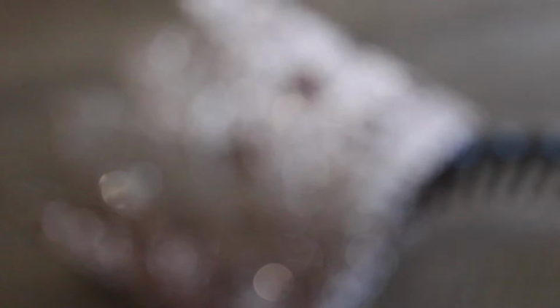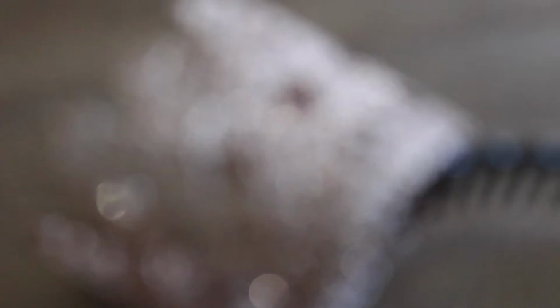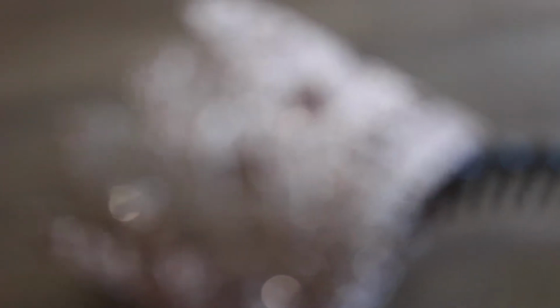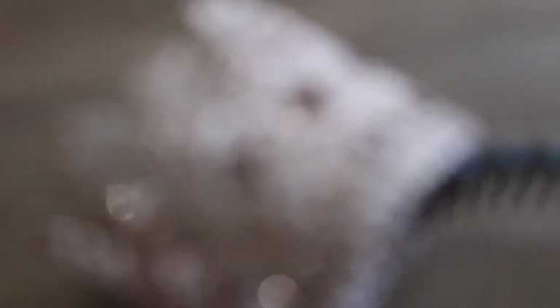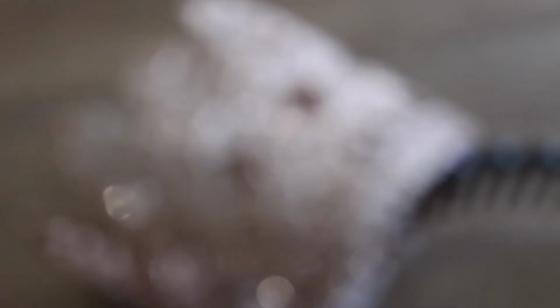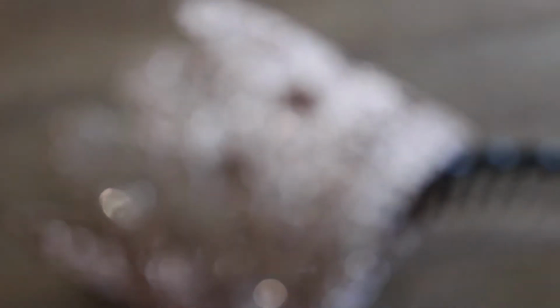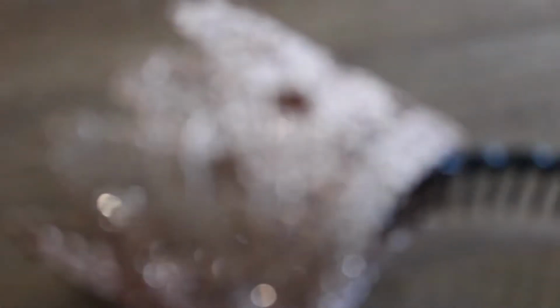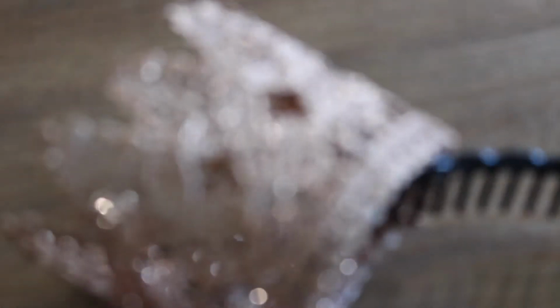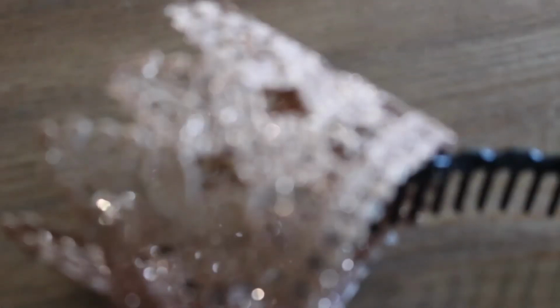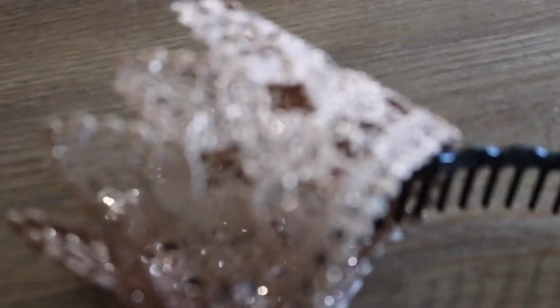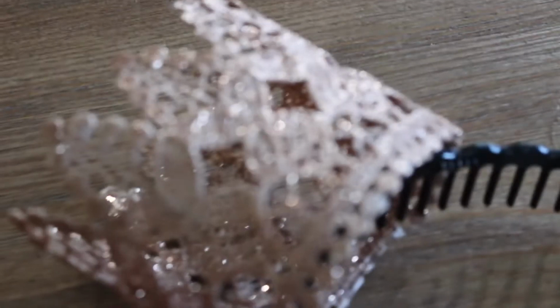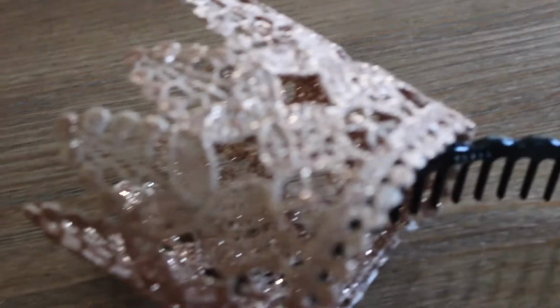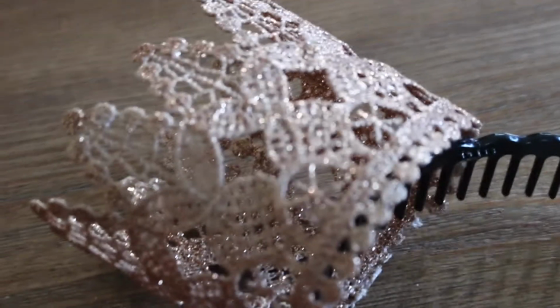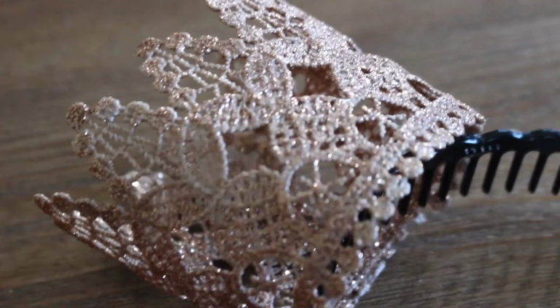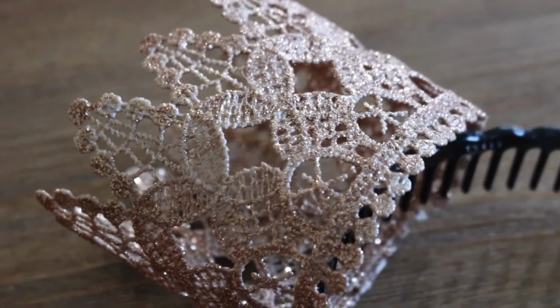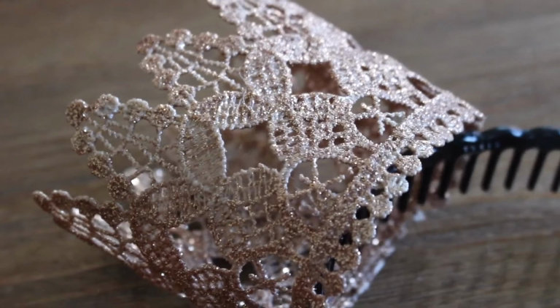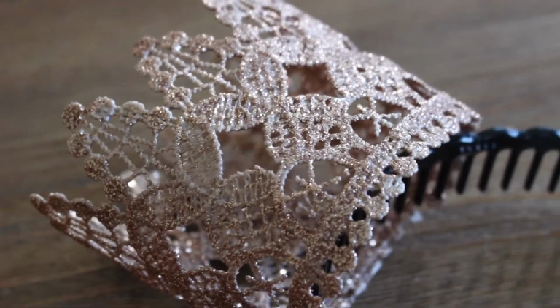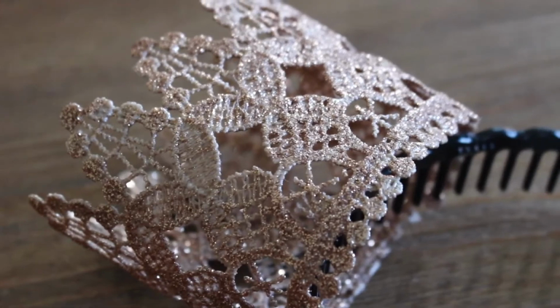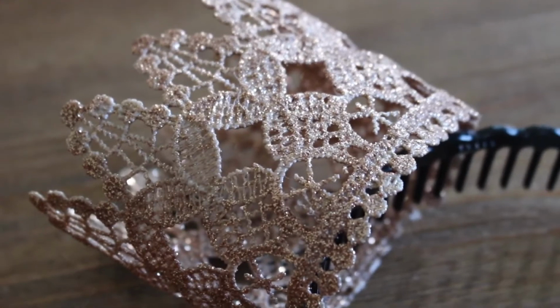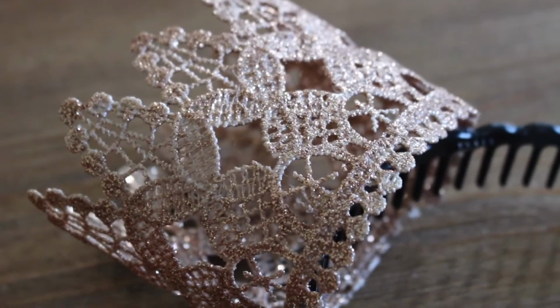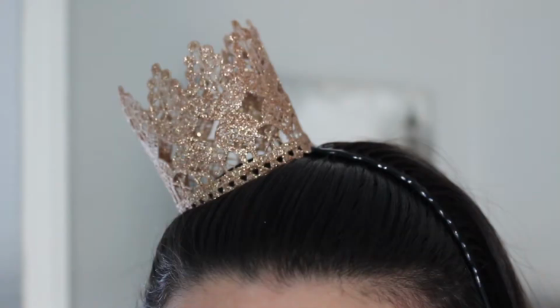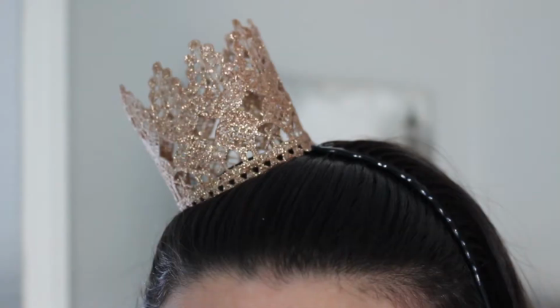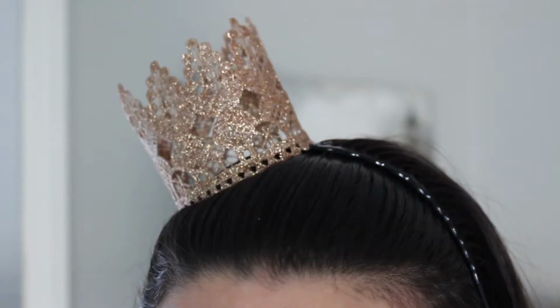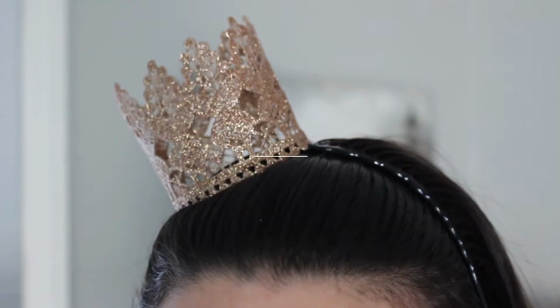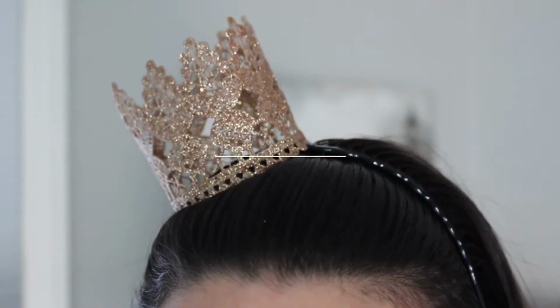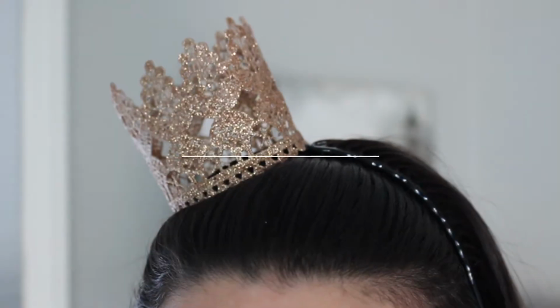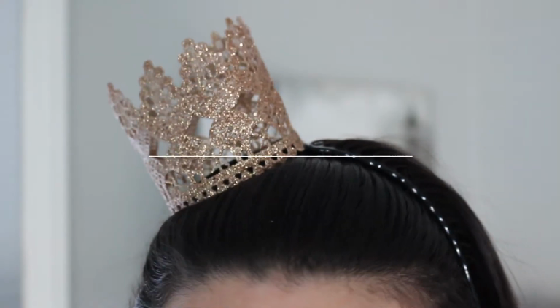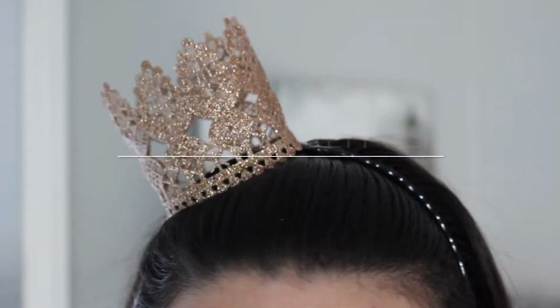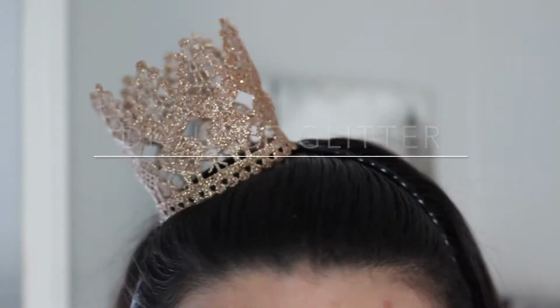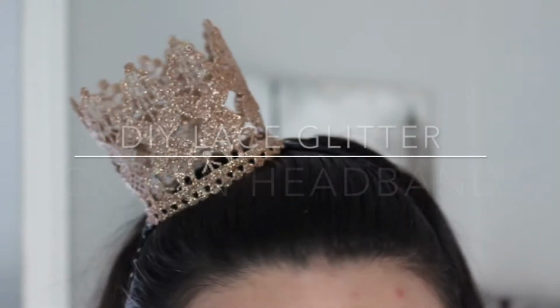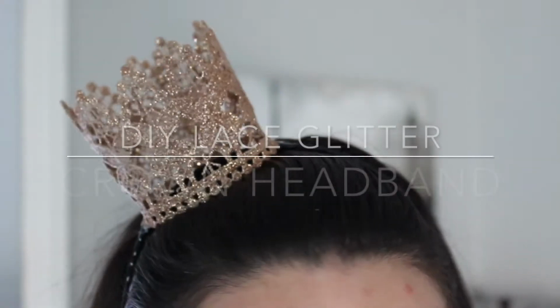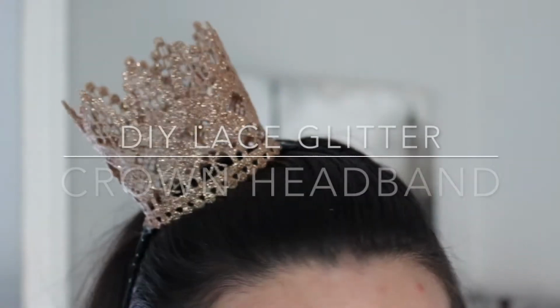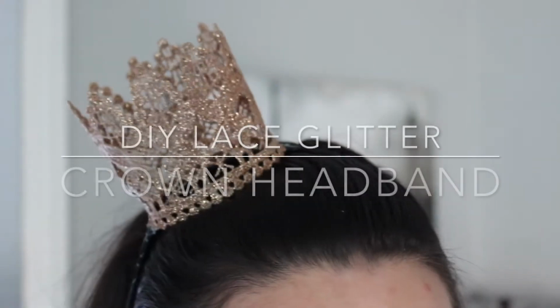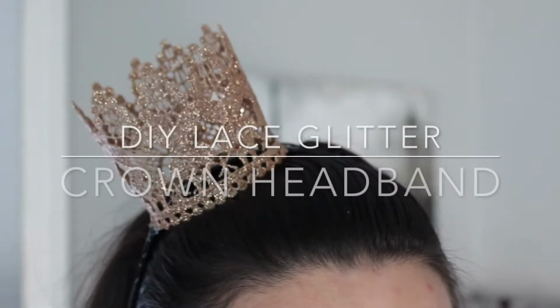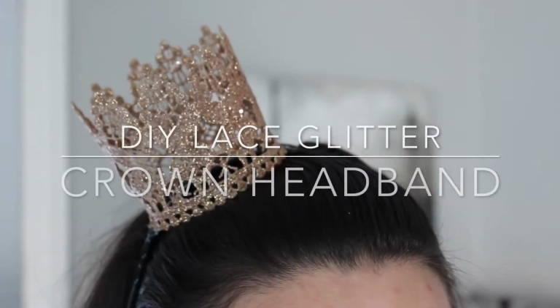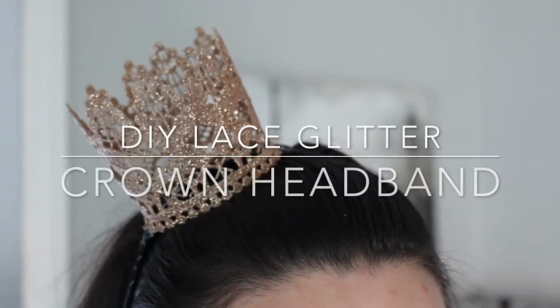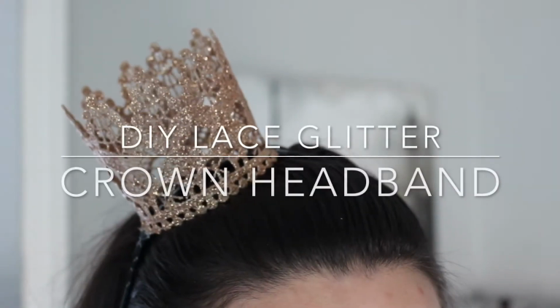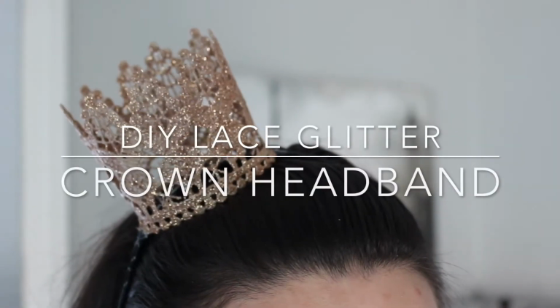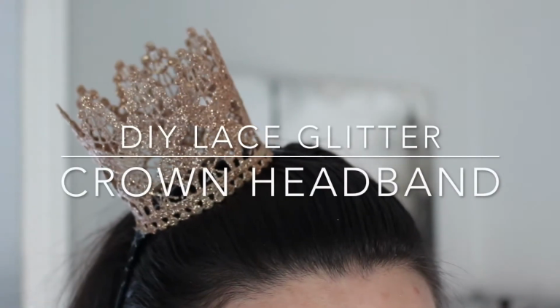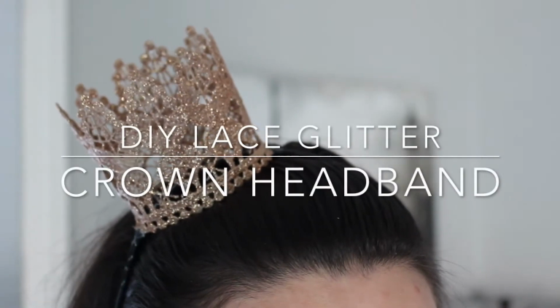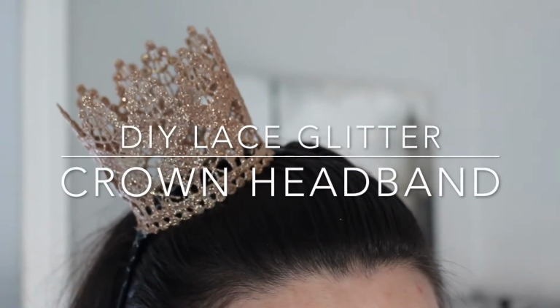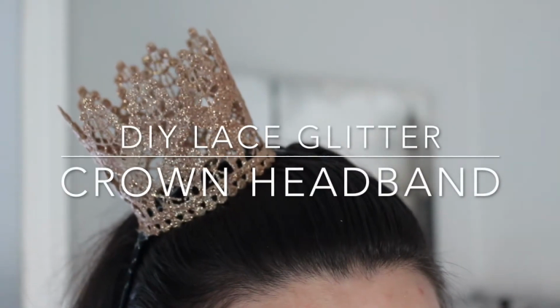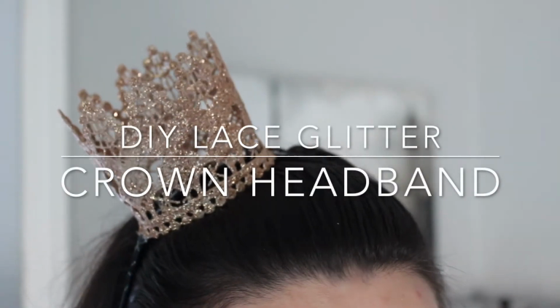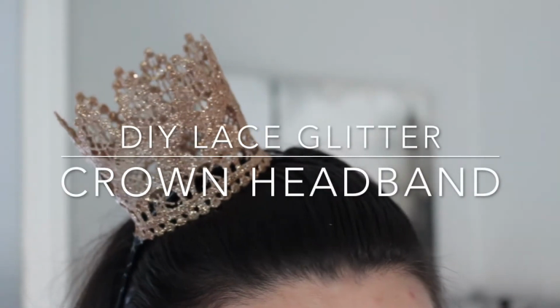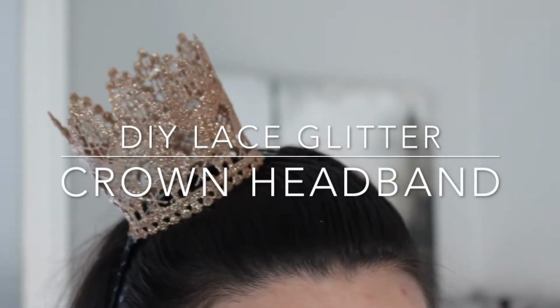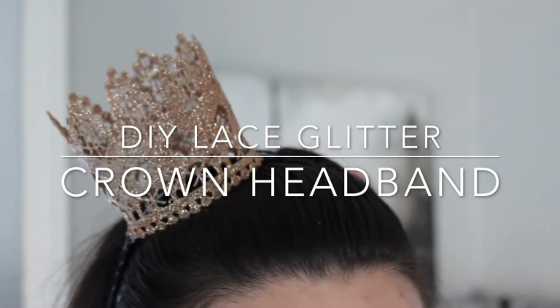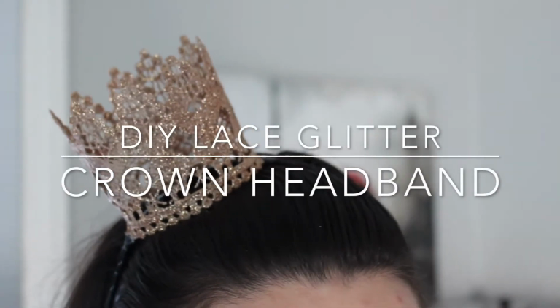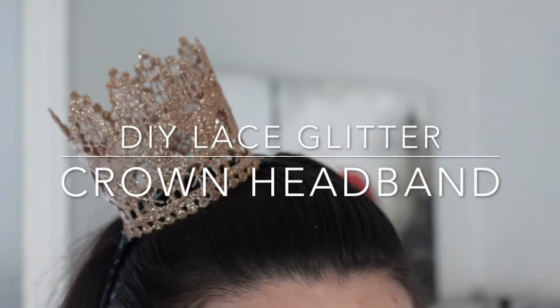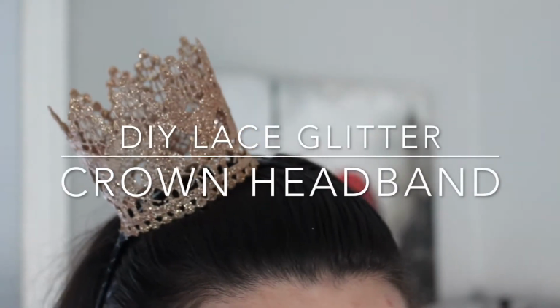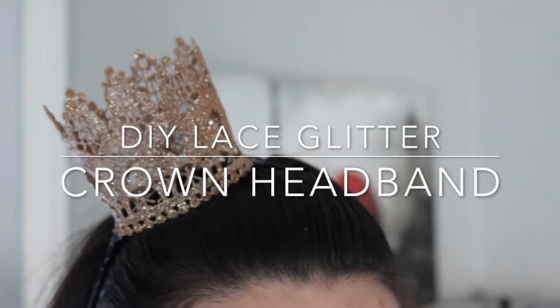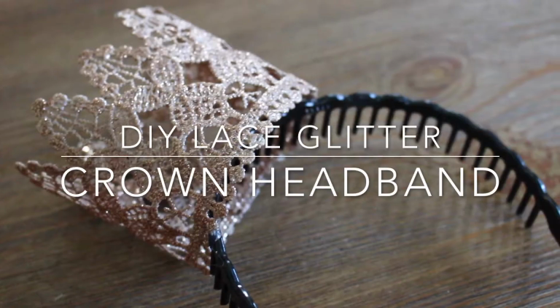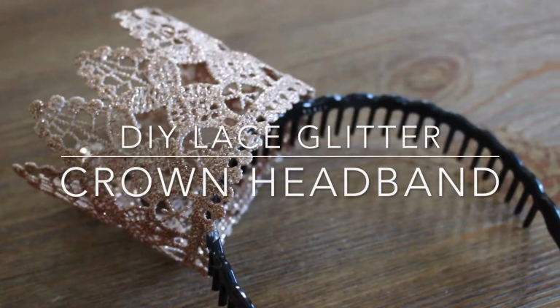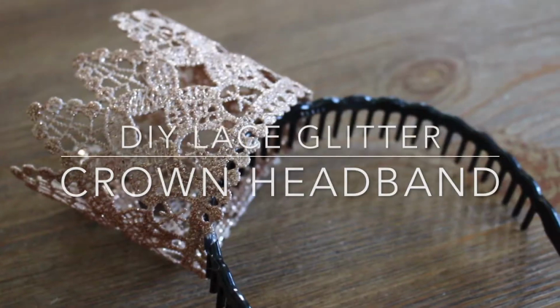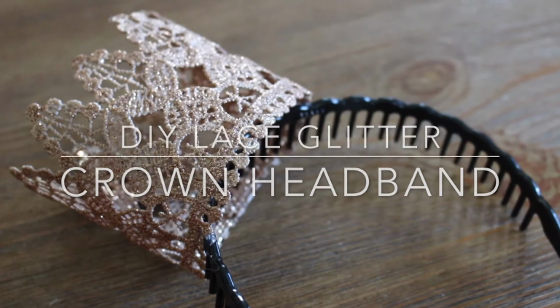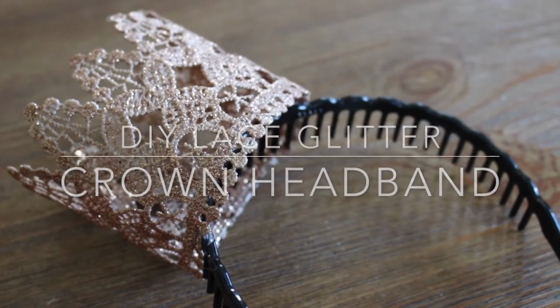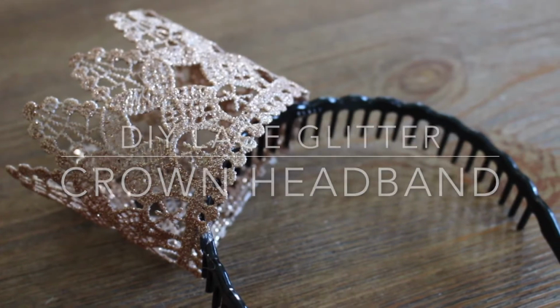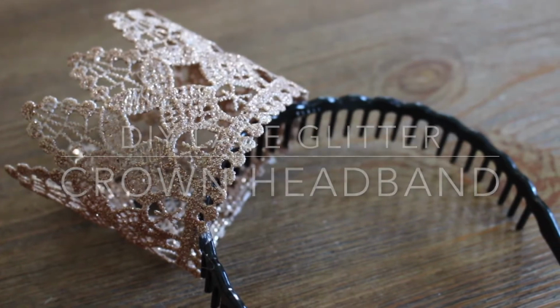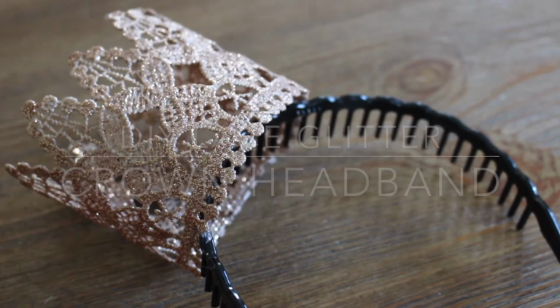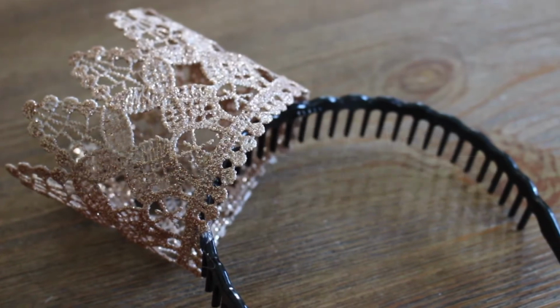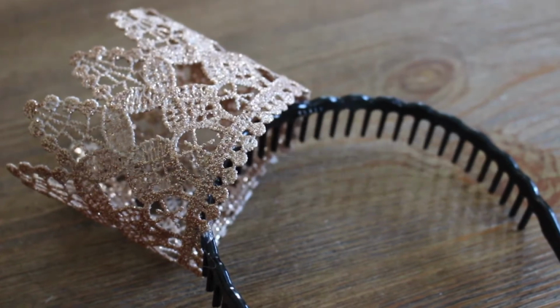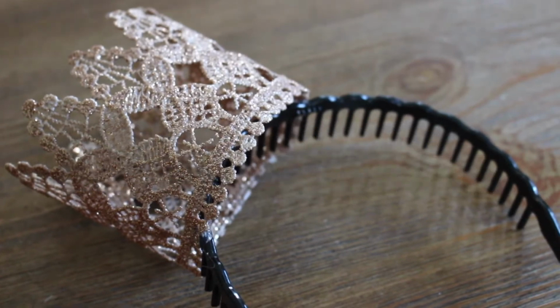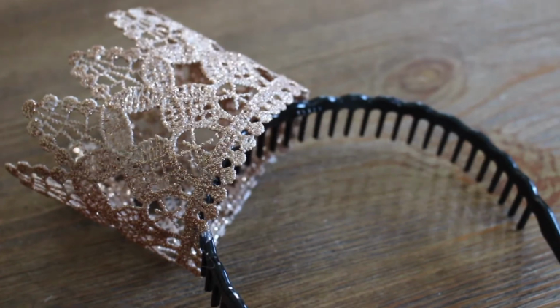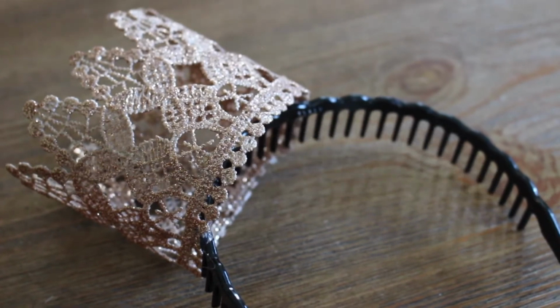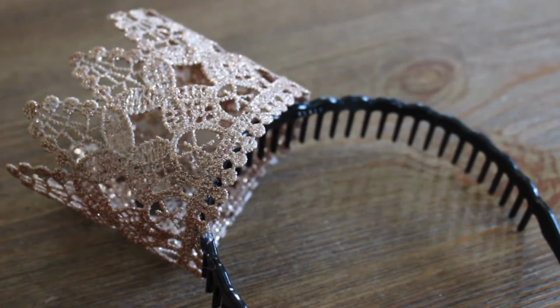Hey everyone, today I'm going to show you how to make this incredibly cute lace glitter crown headband, which is perfect to sport on your birthday.